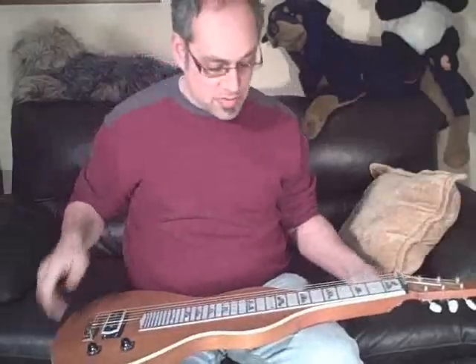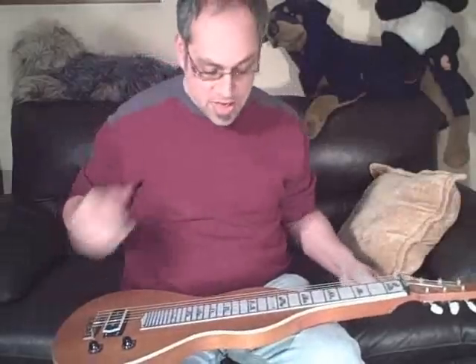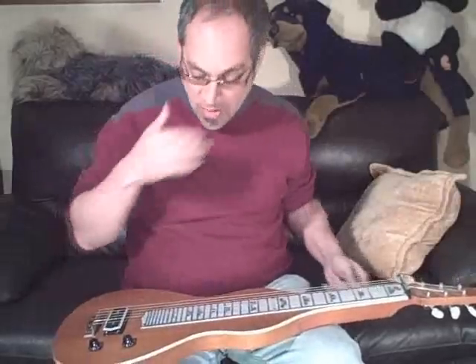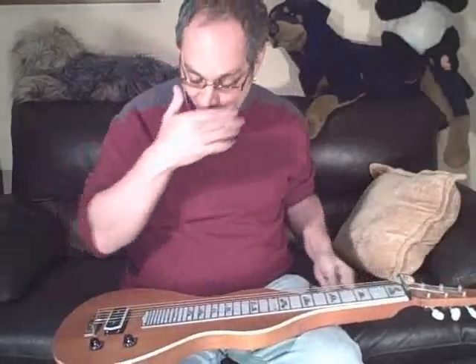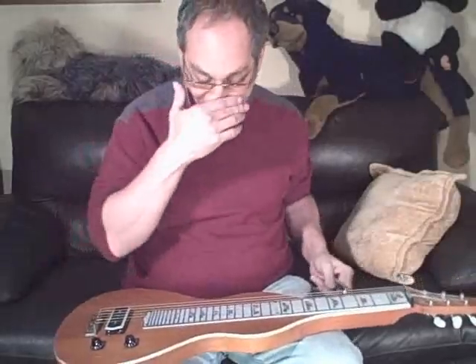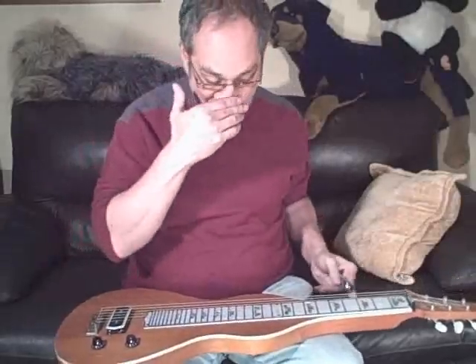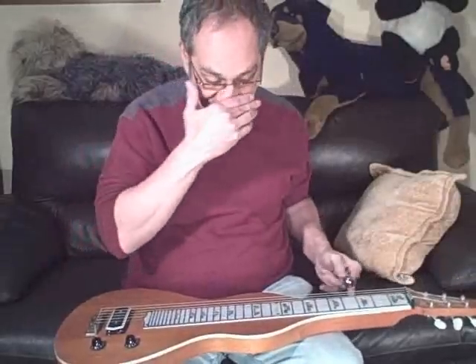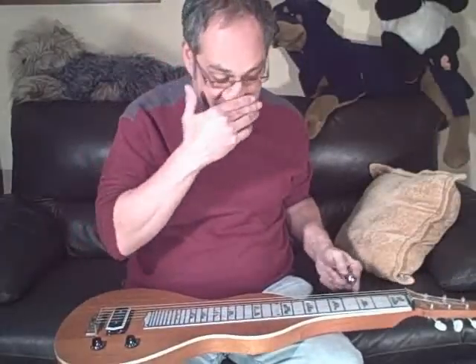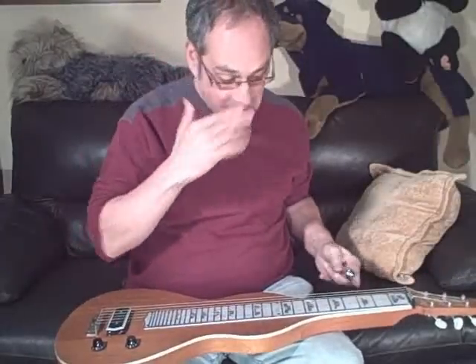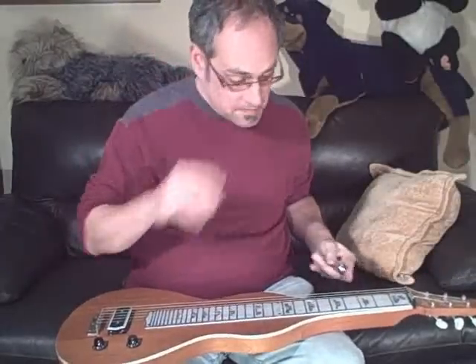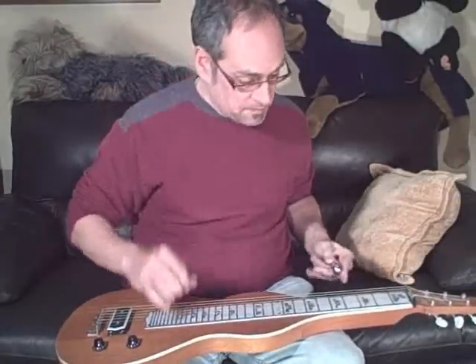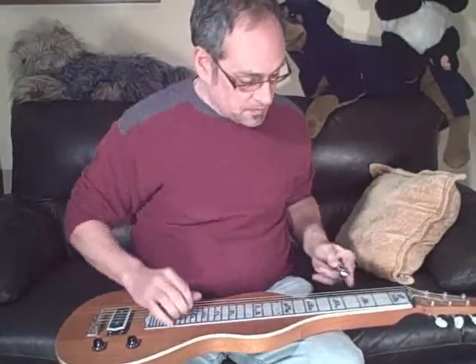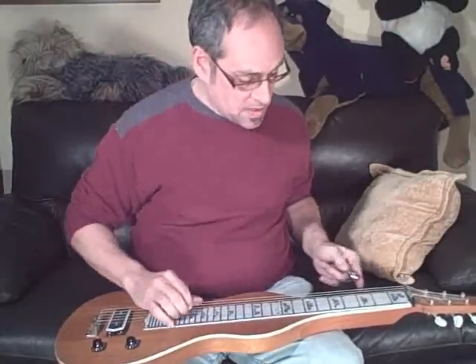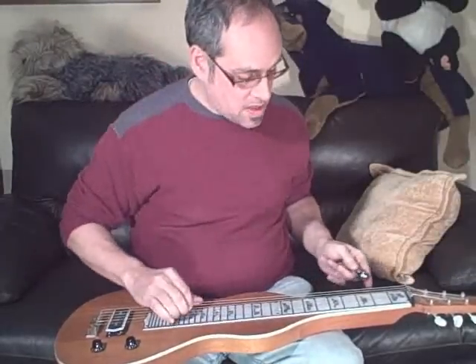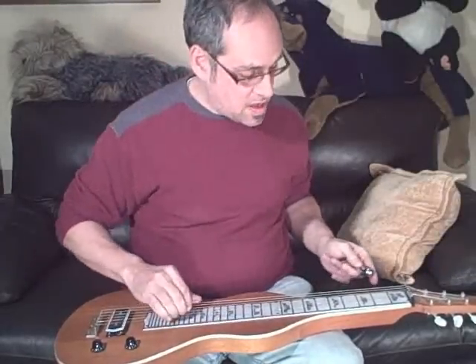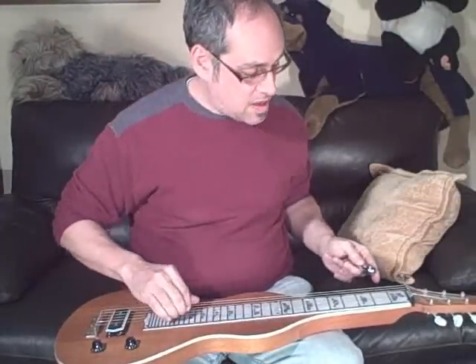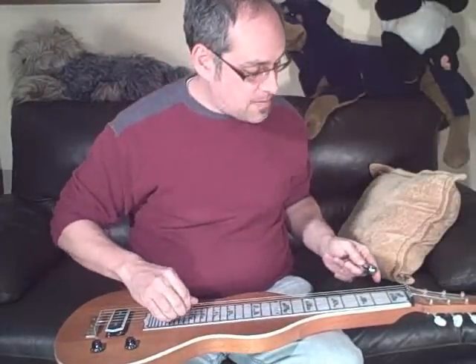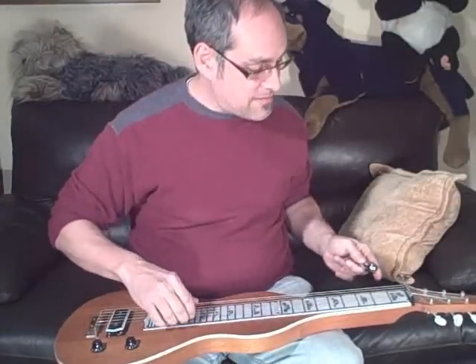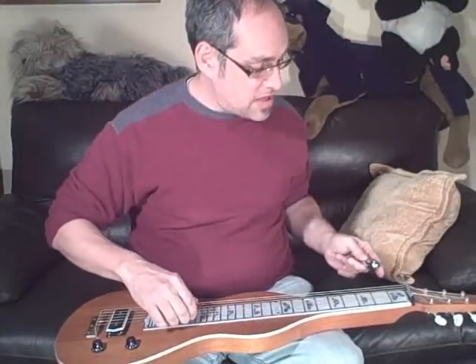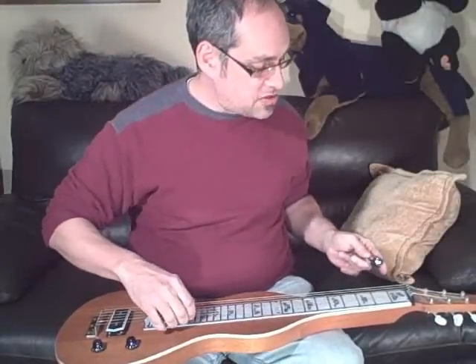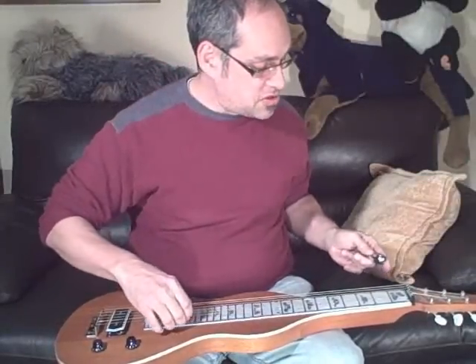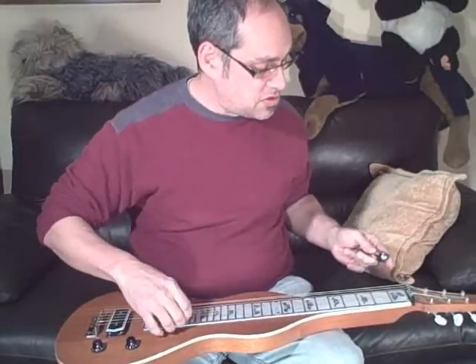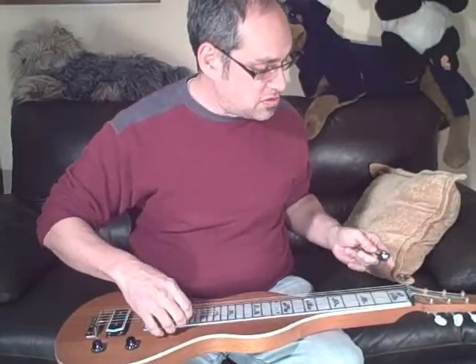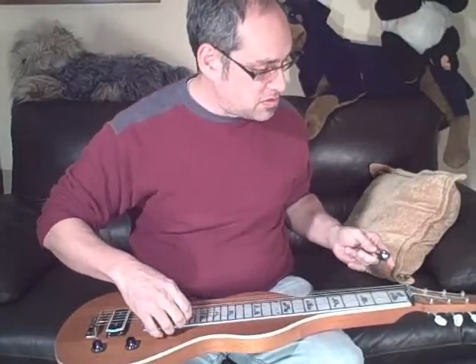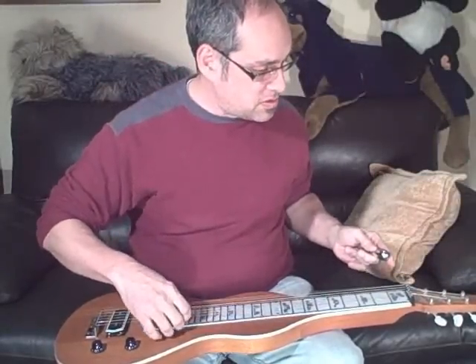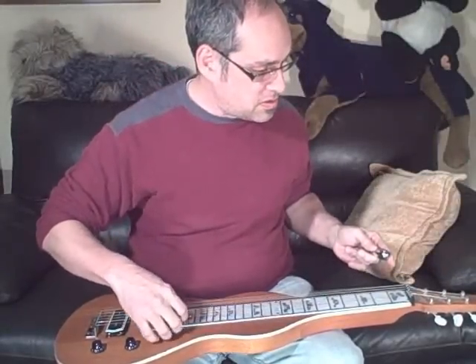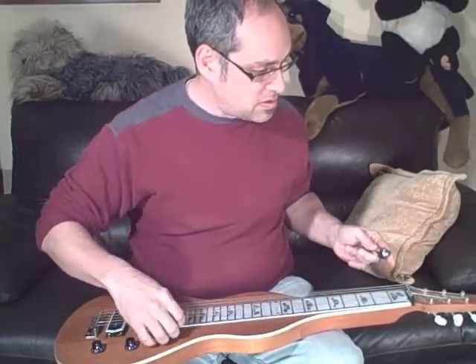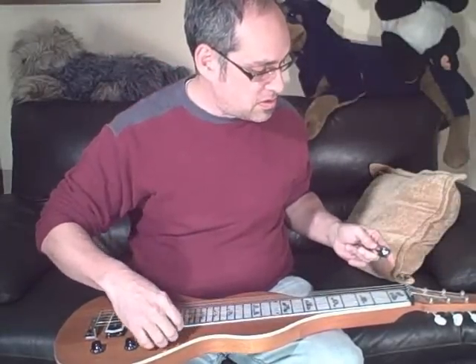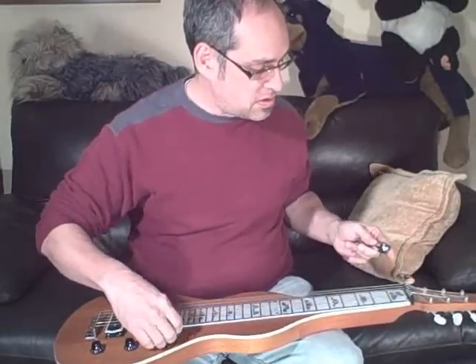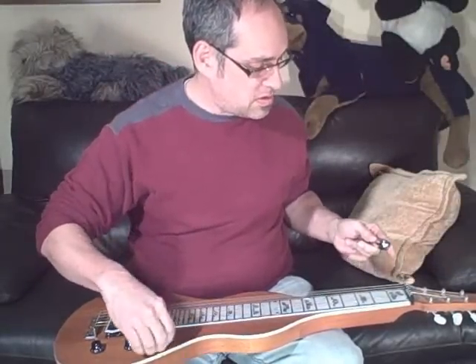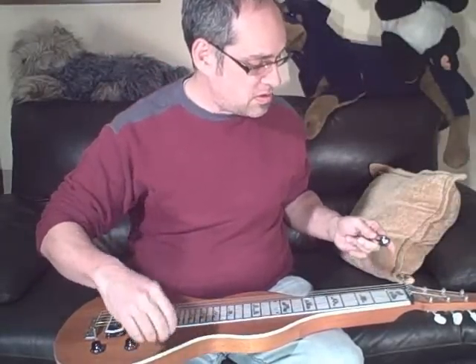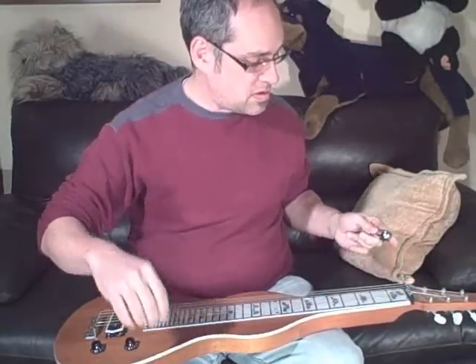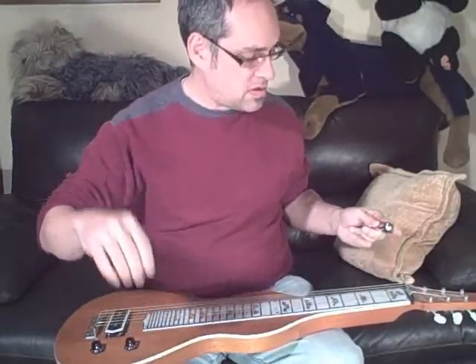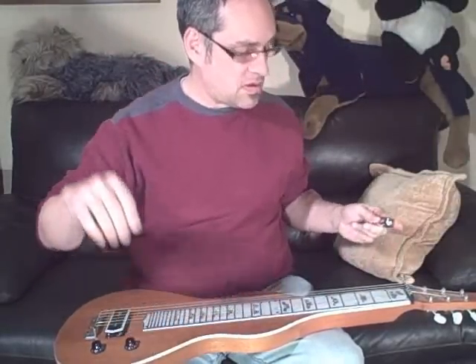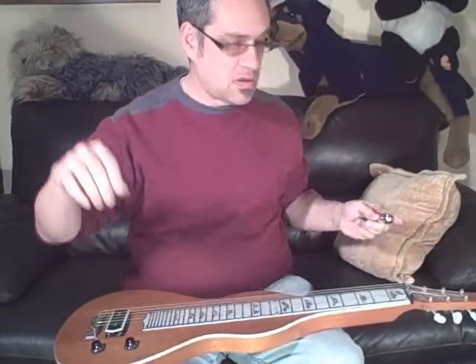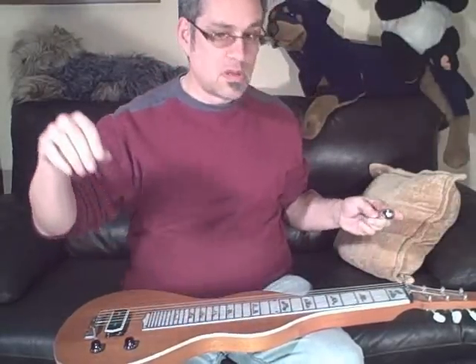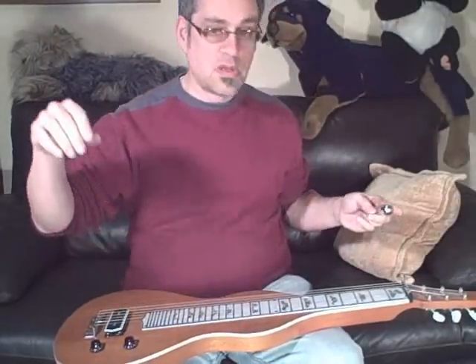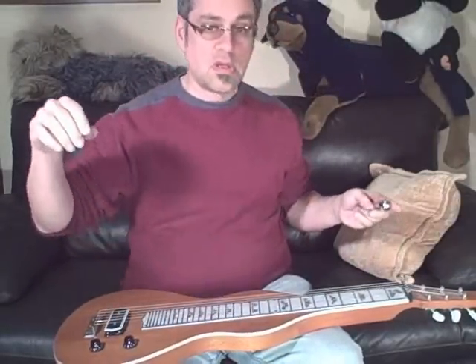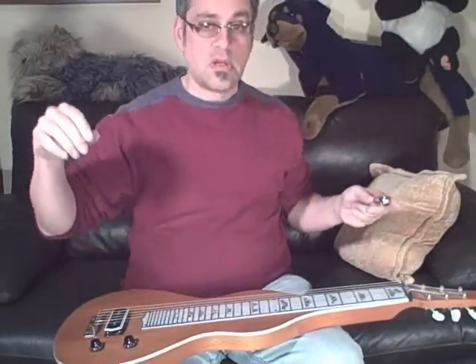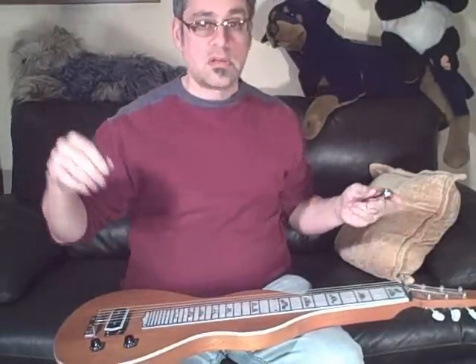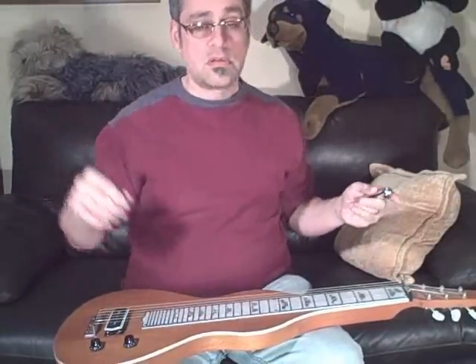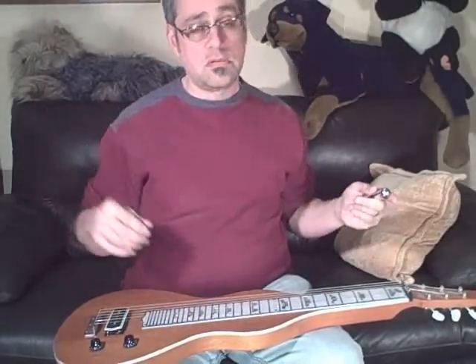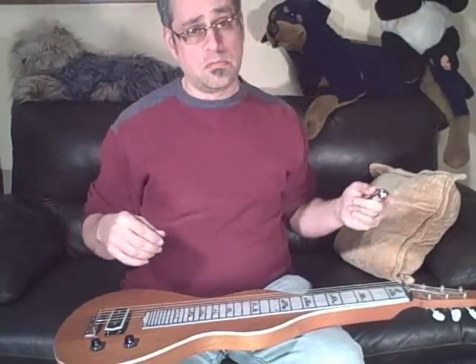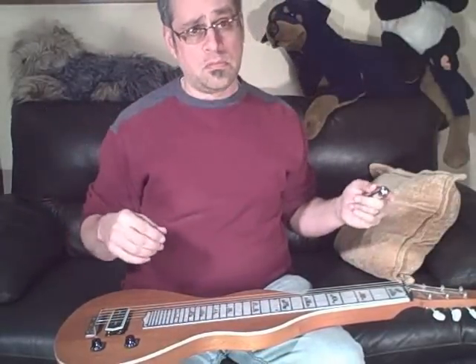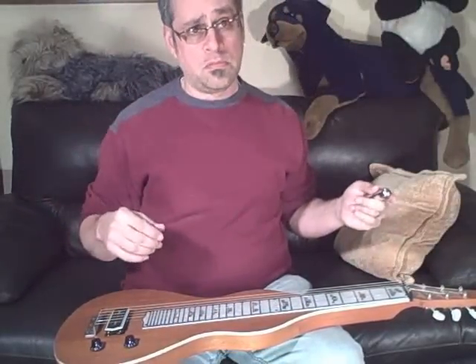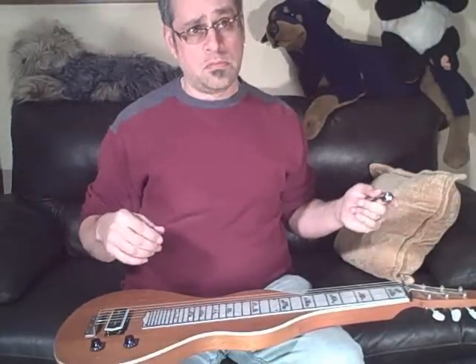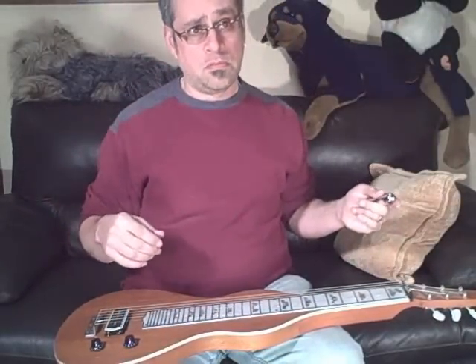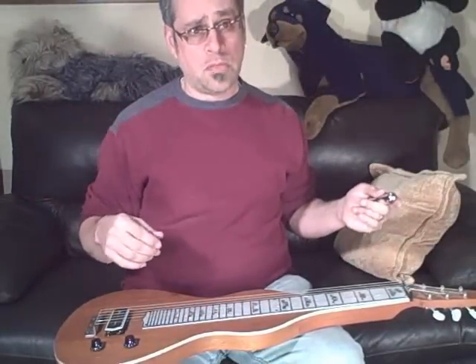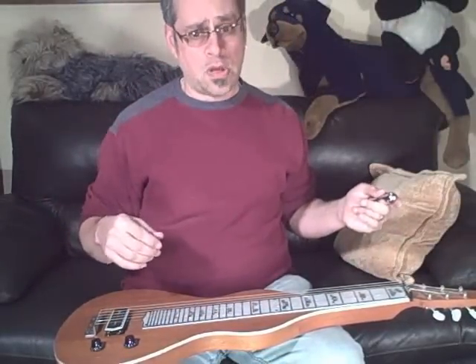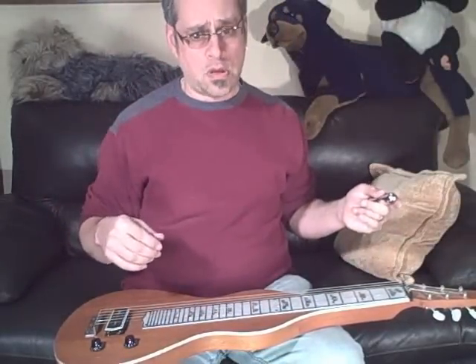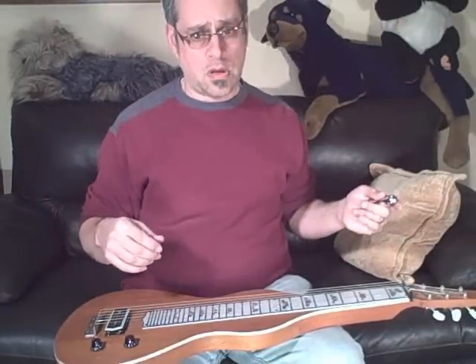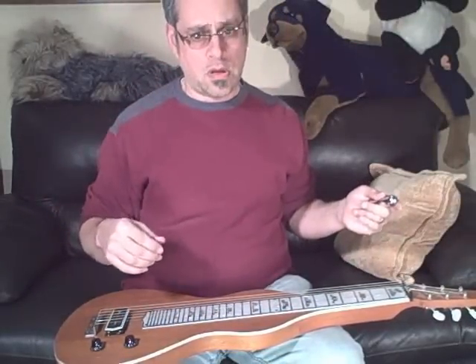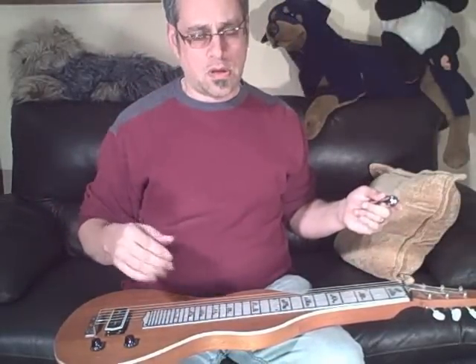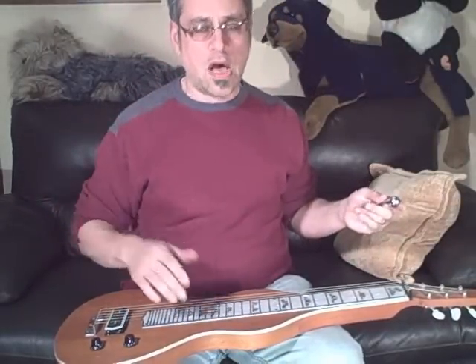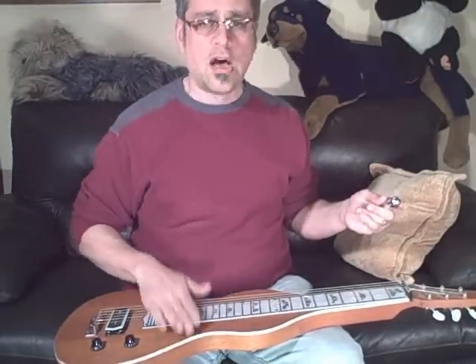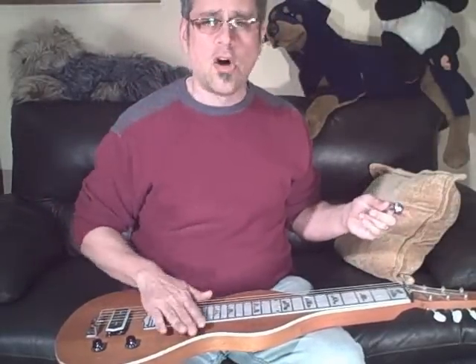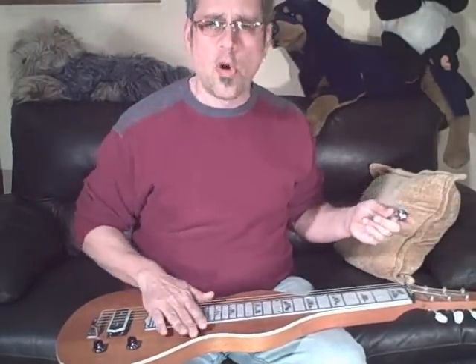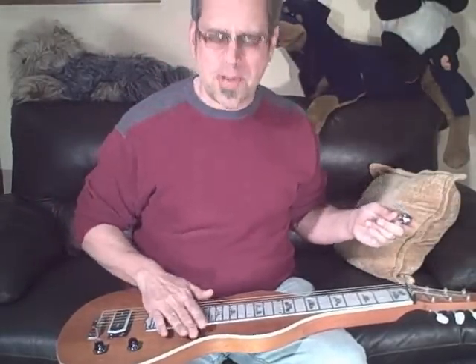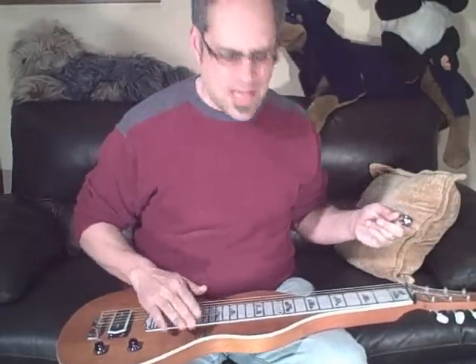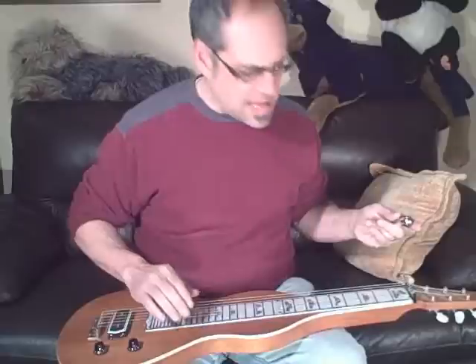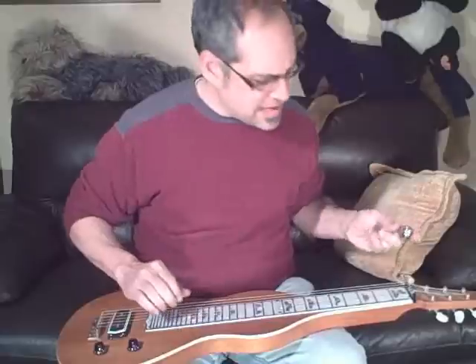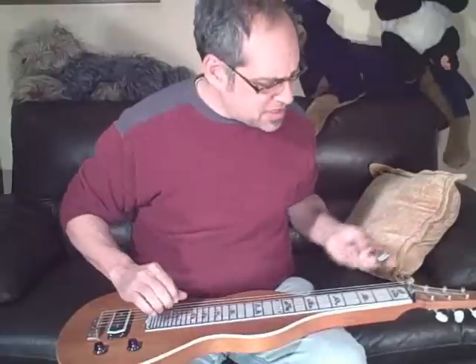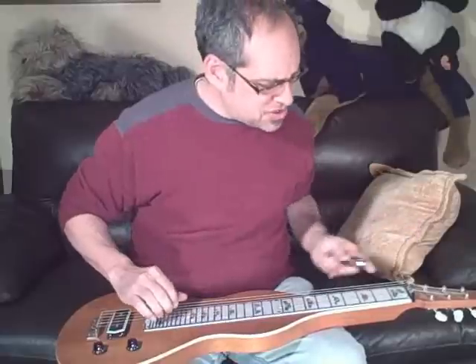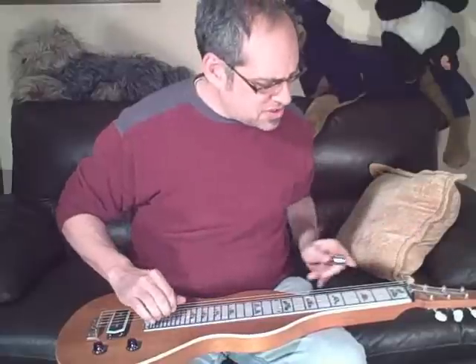So here we go. I've got it tuned to open E, I guess.